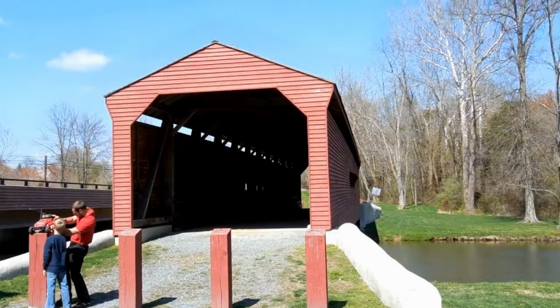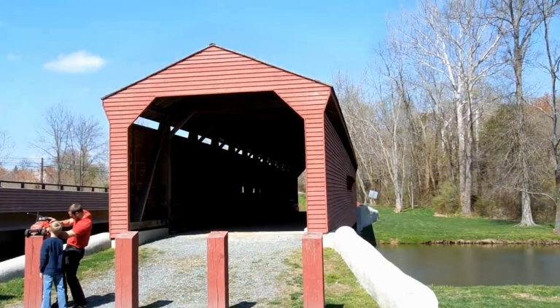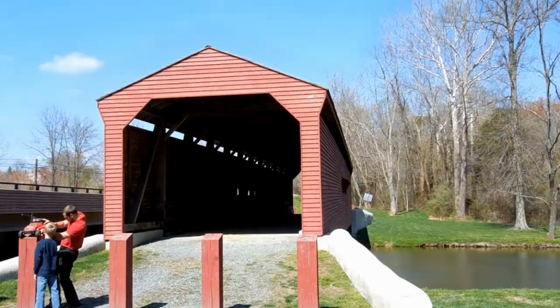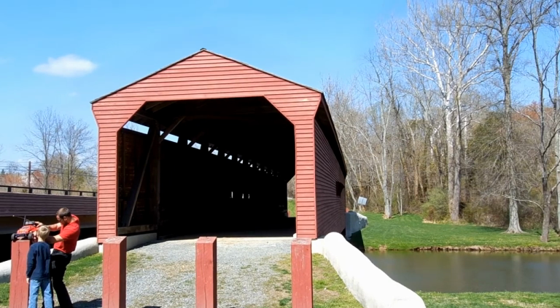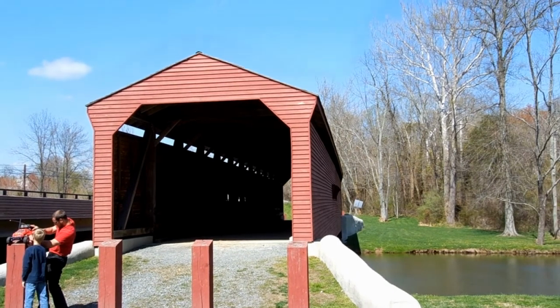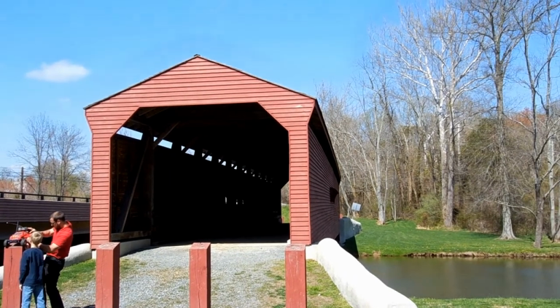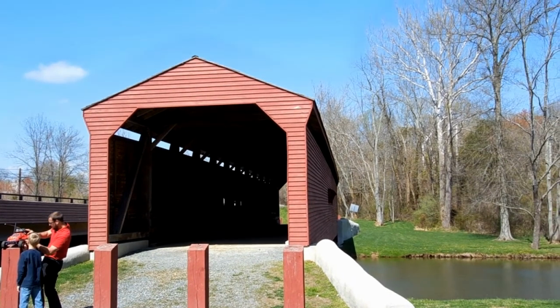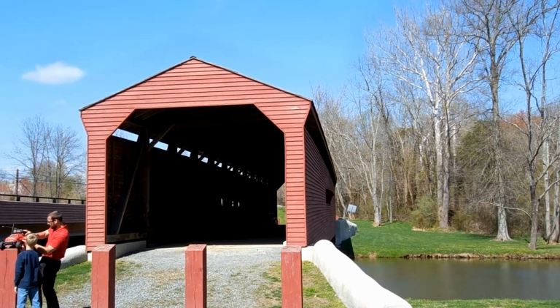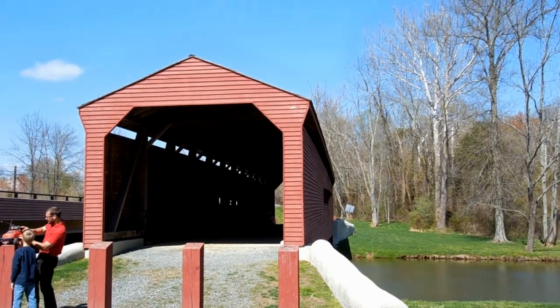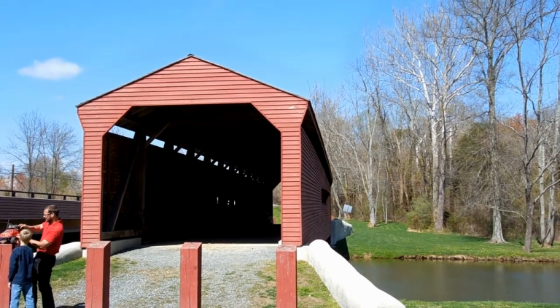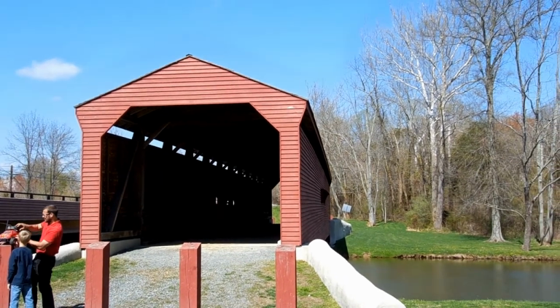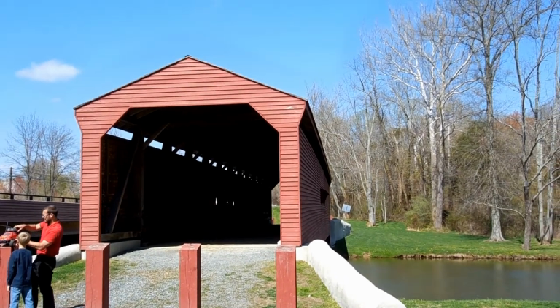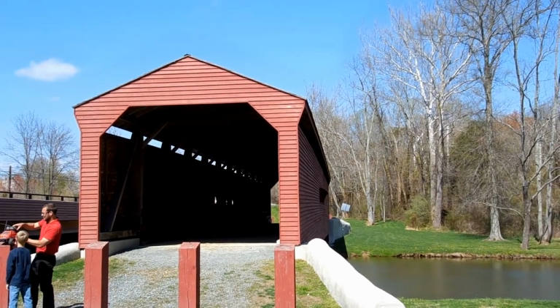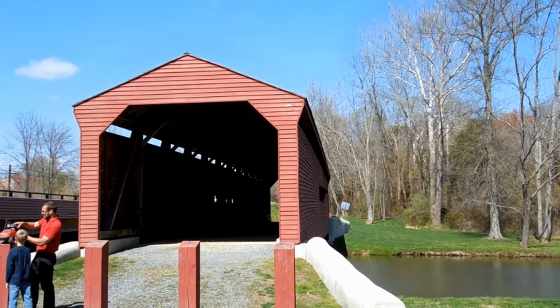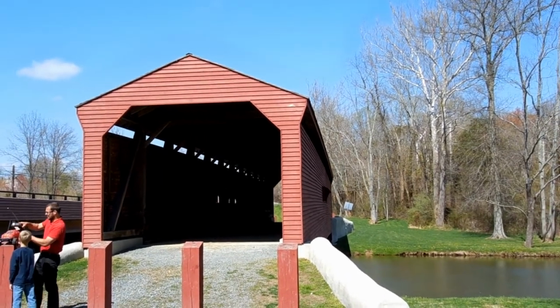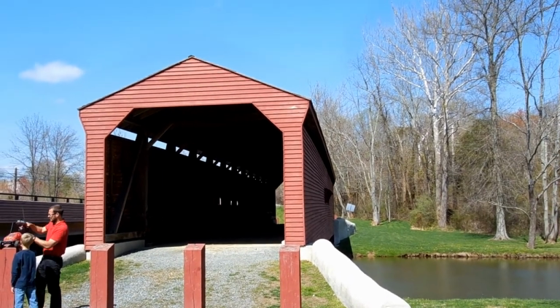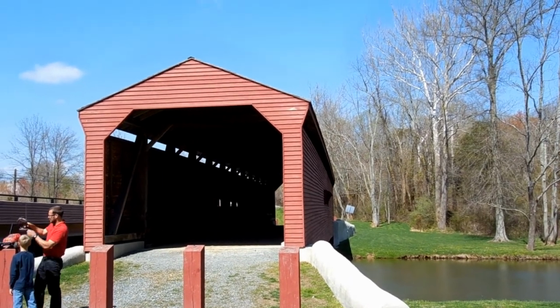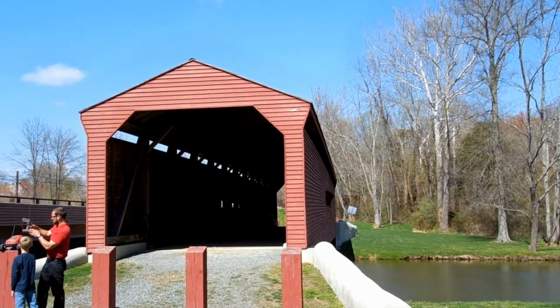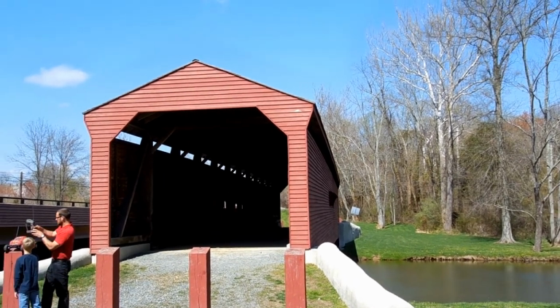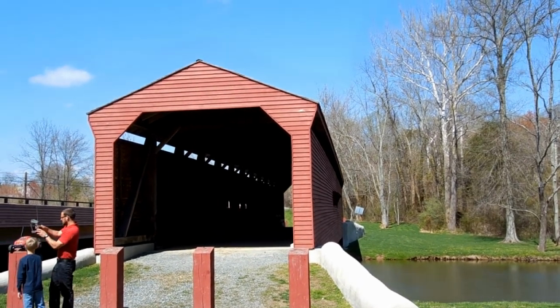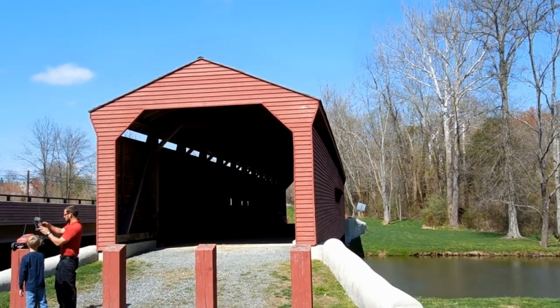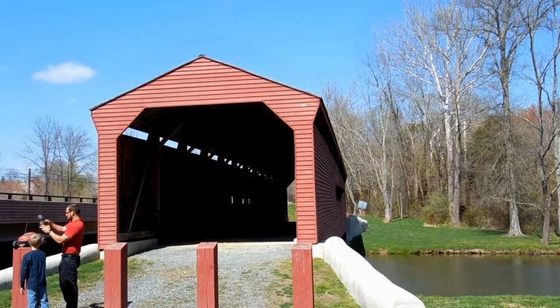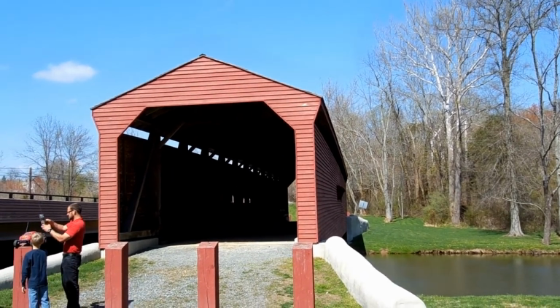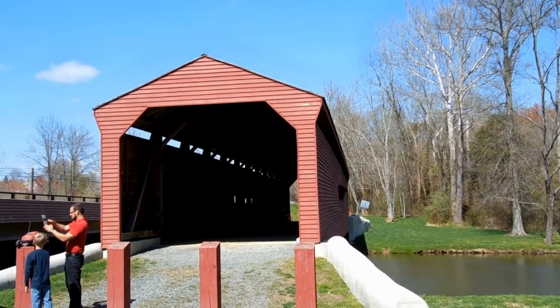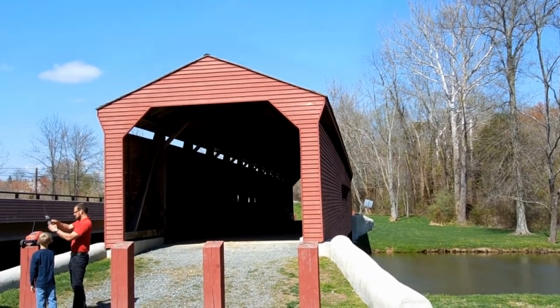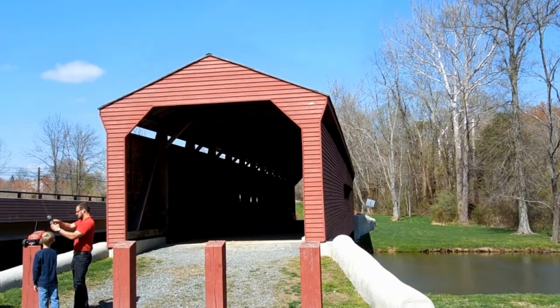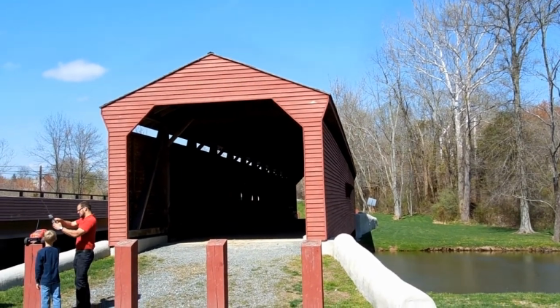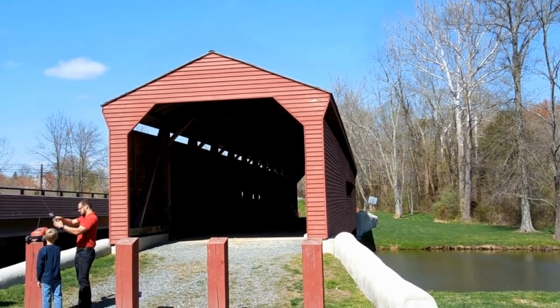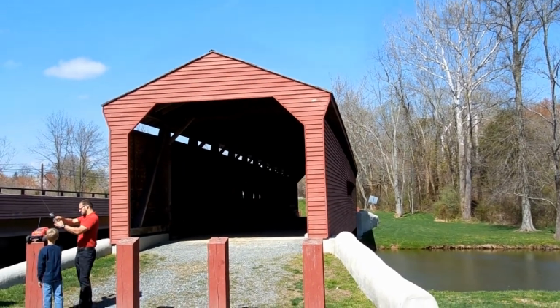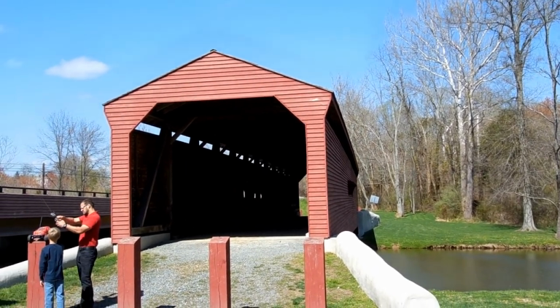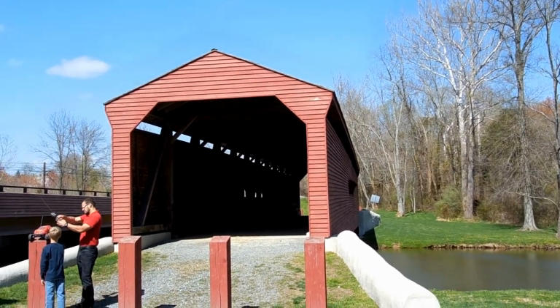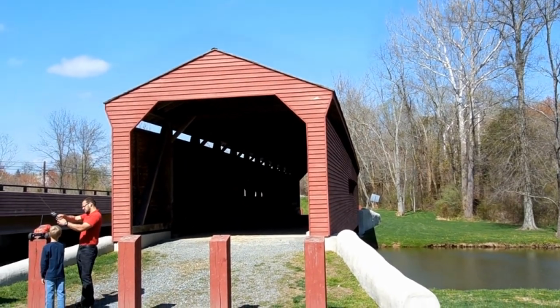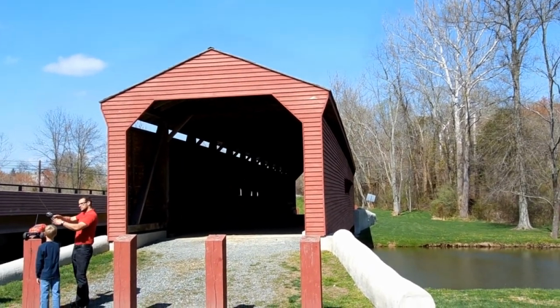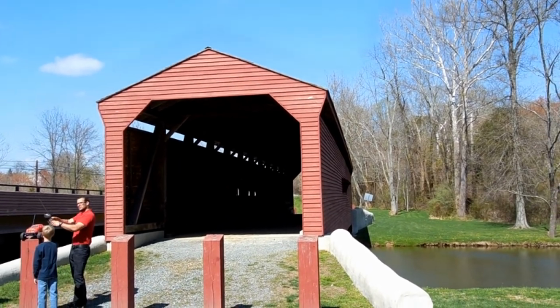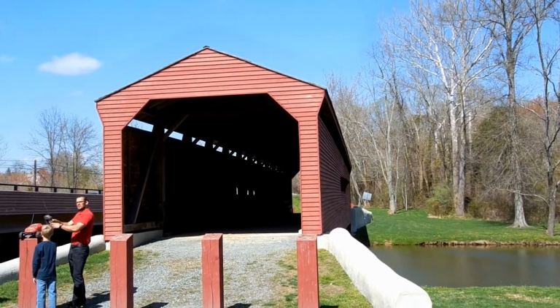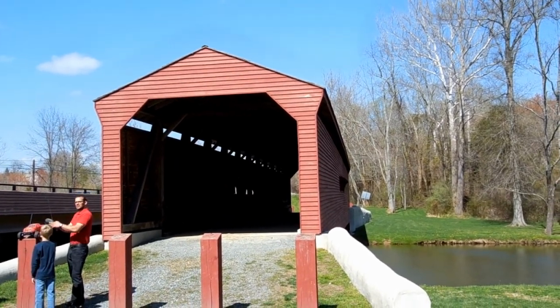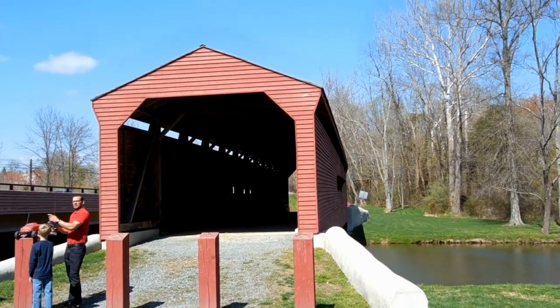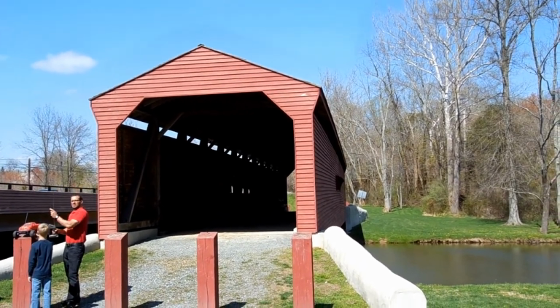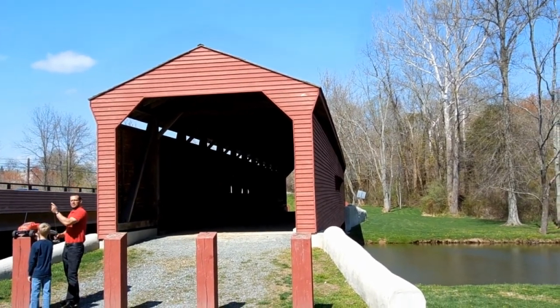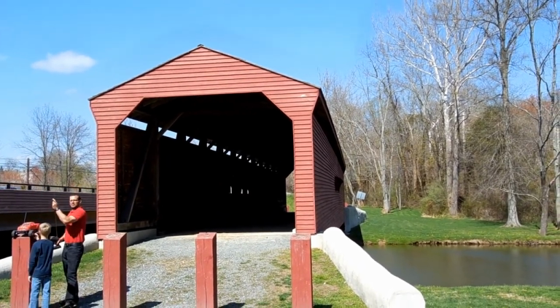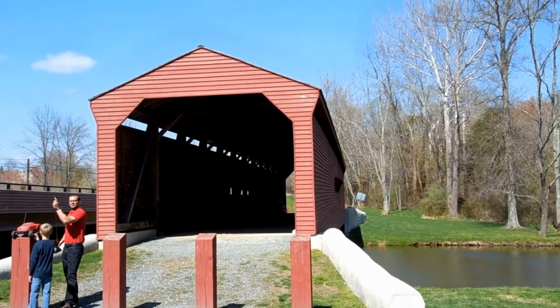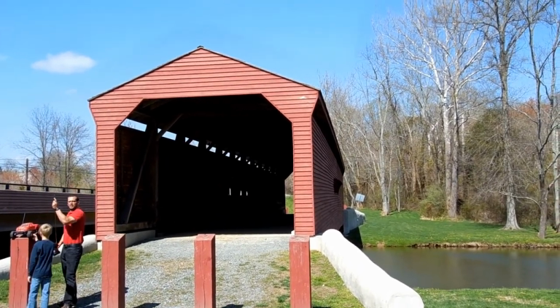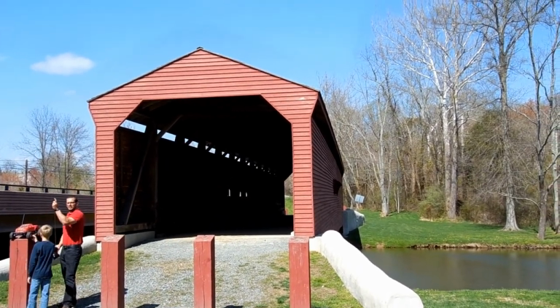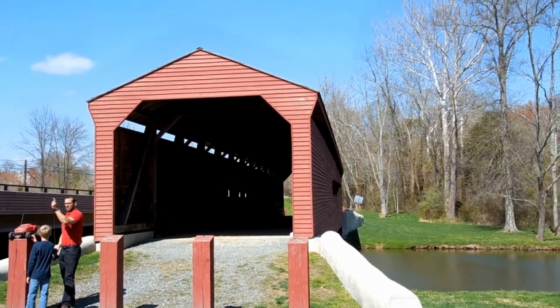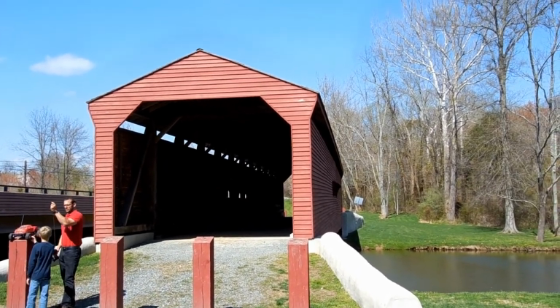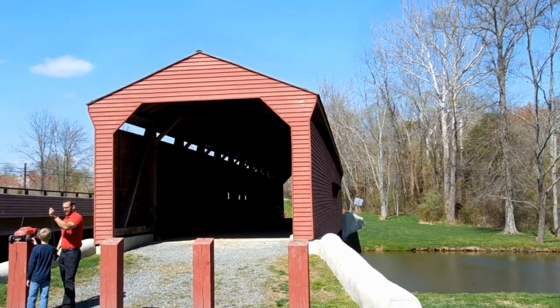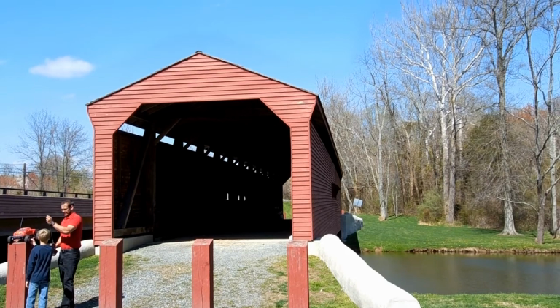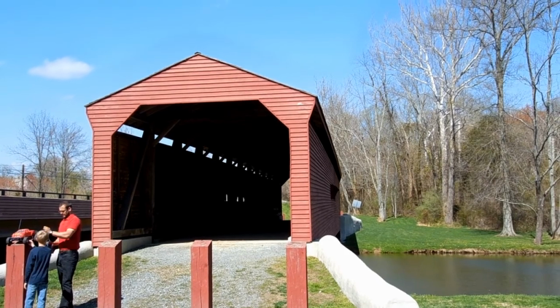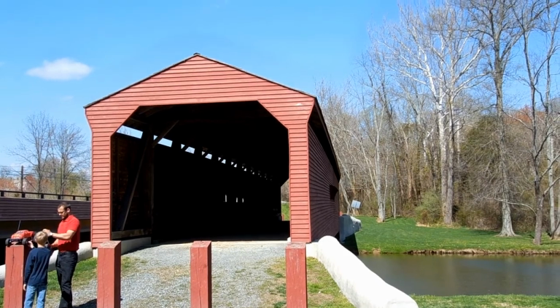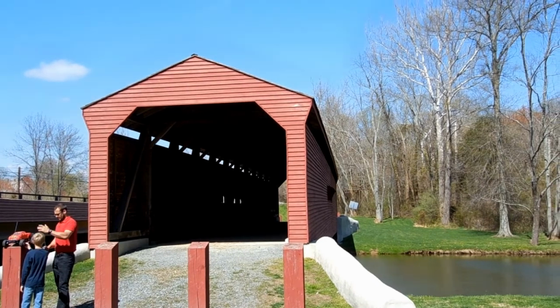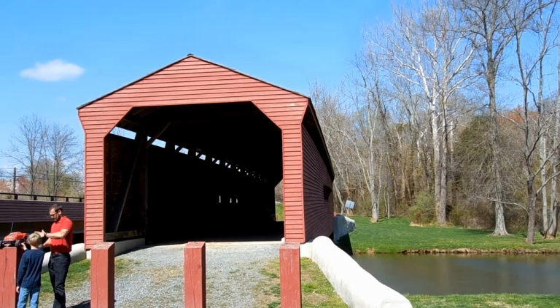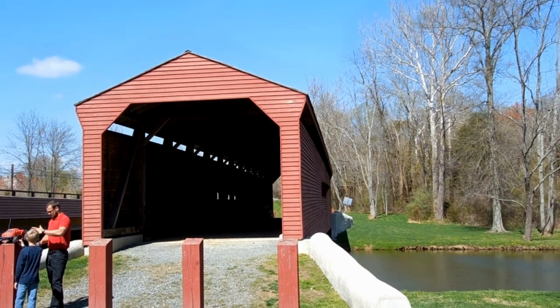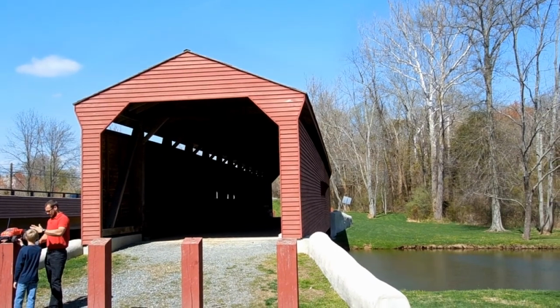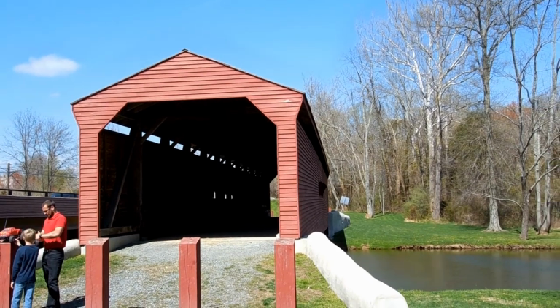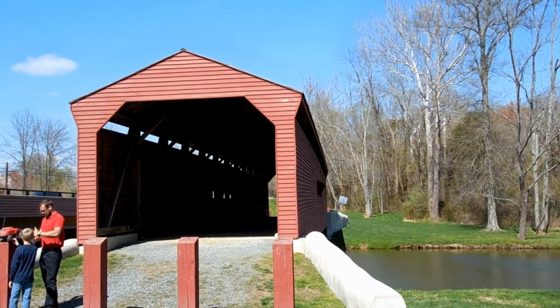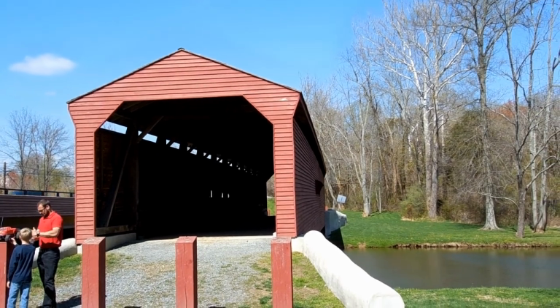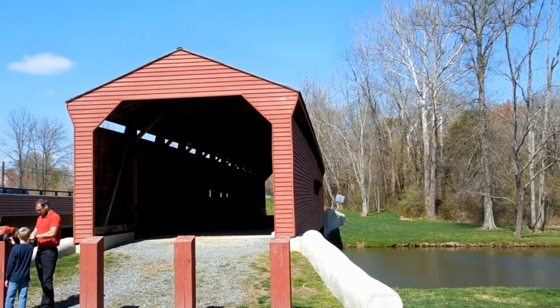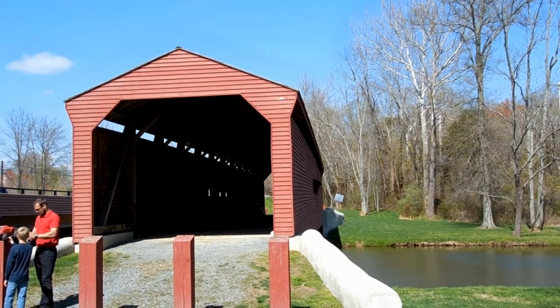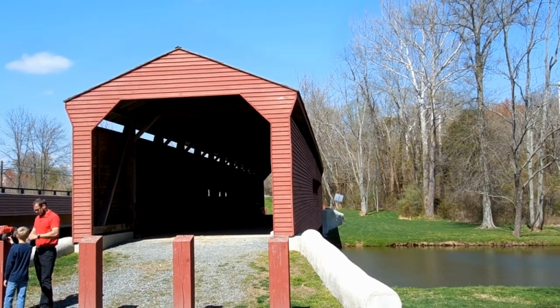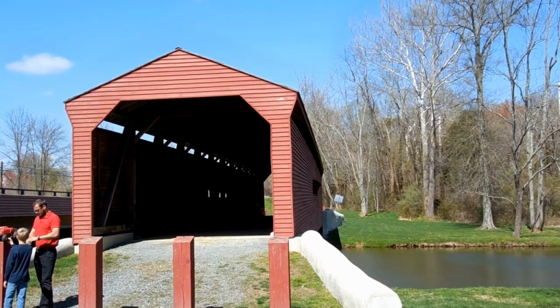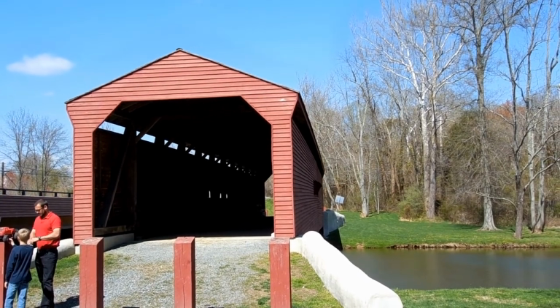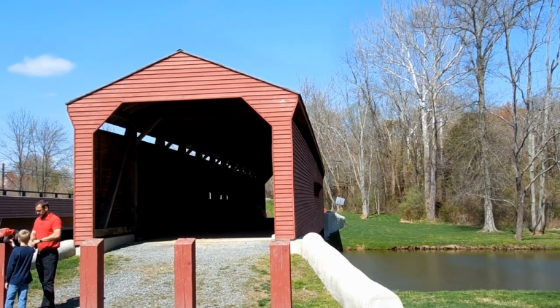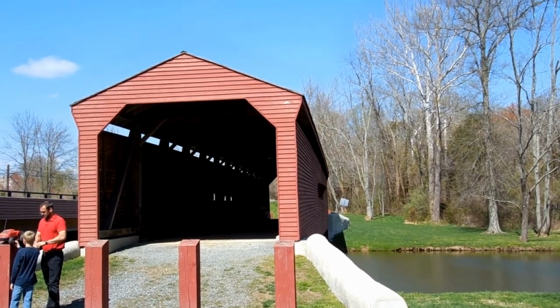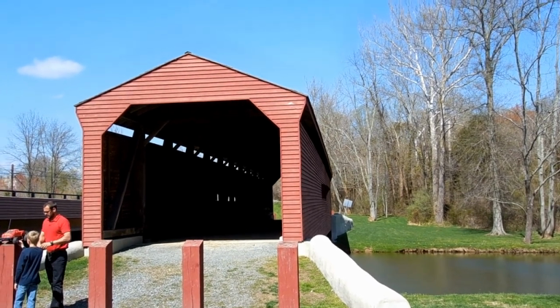And one last parting shot of the bridge. Okay, I hope you enjoyed your visit to Gilpins Falls Covered Bridge.